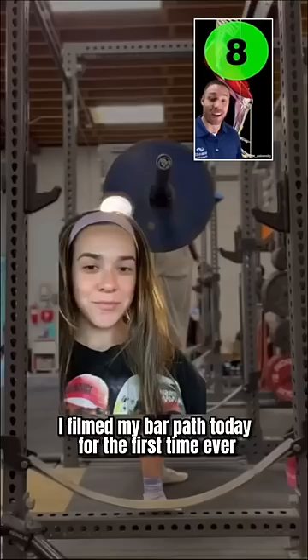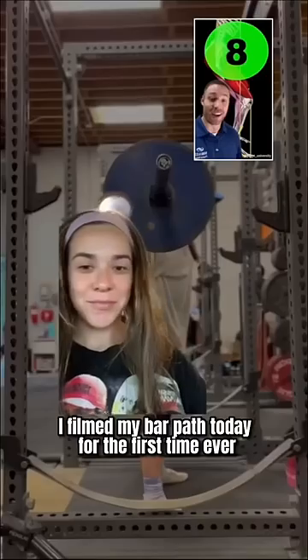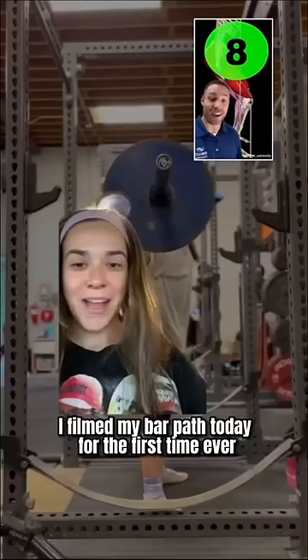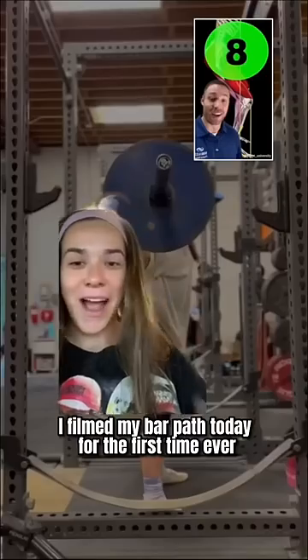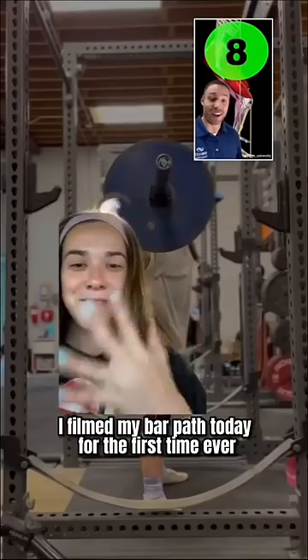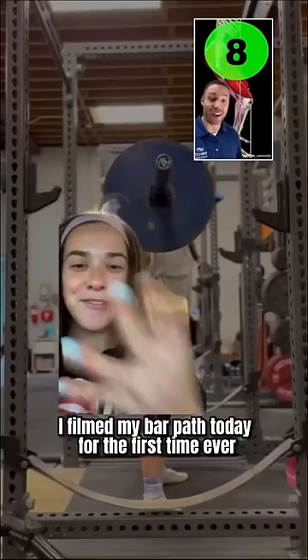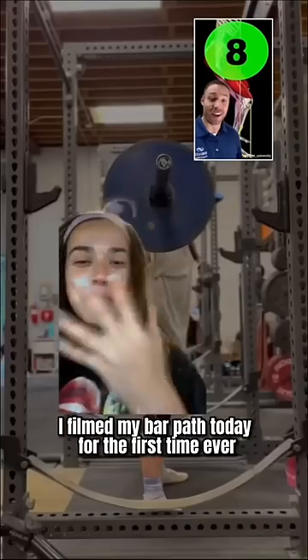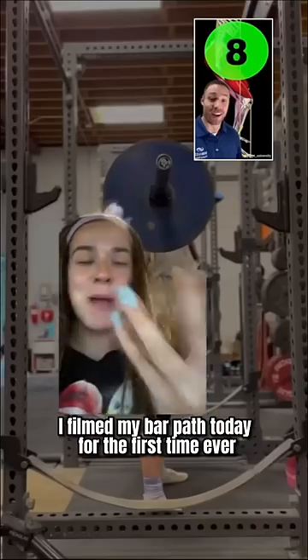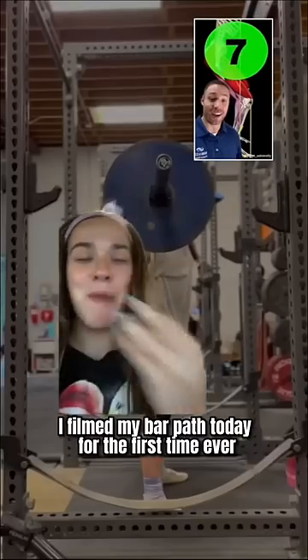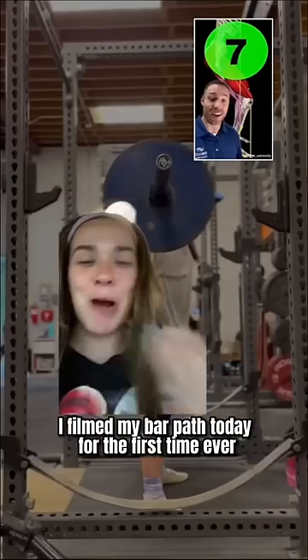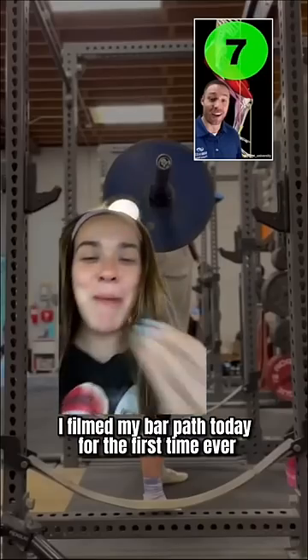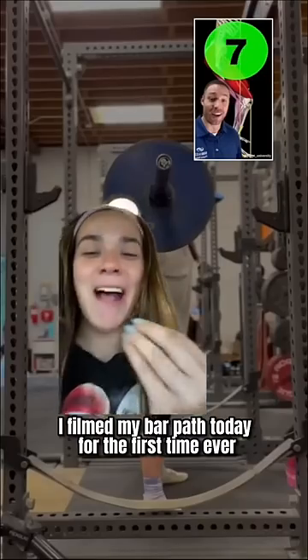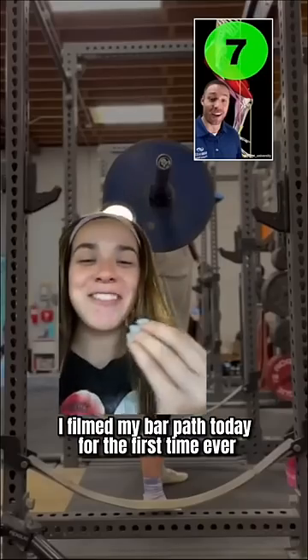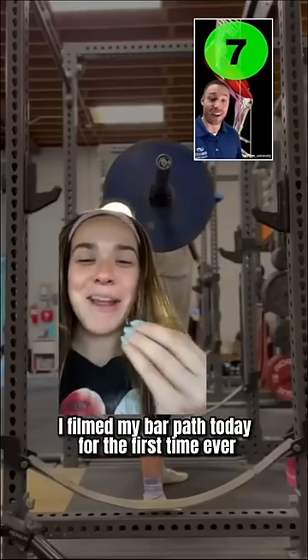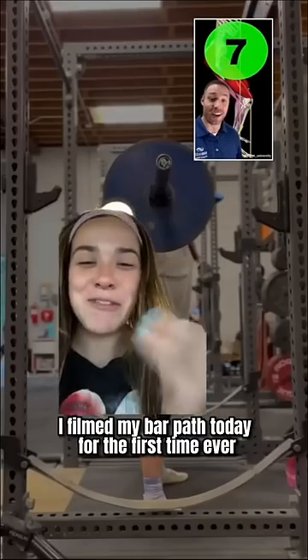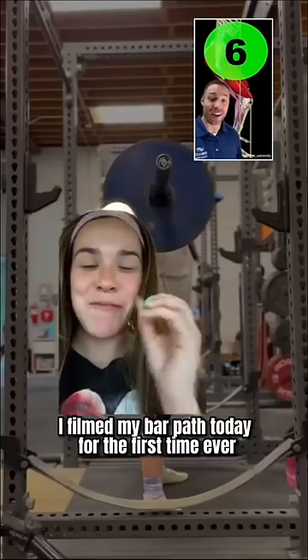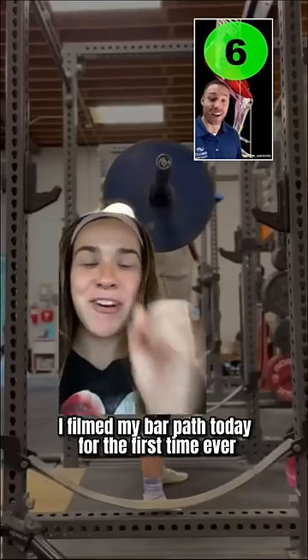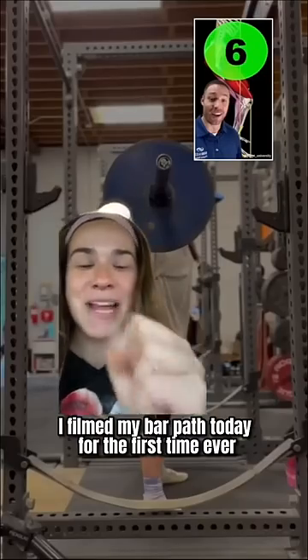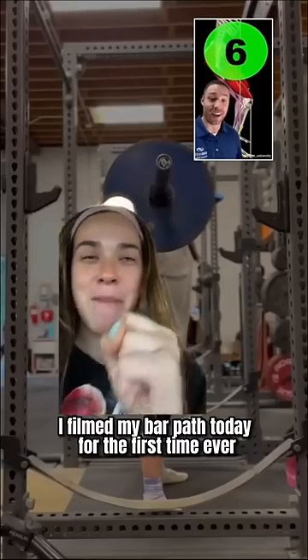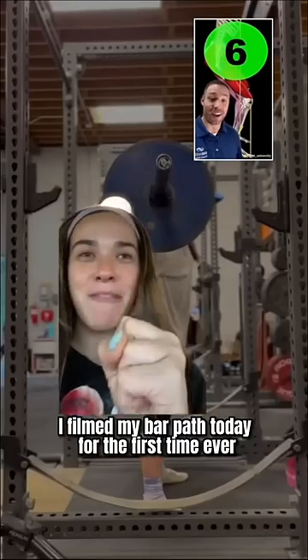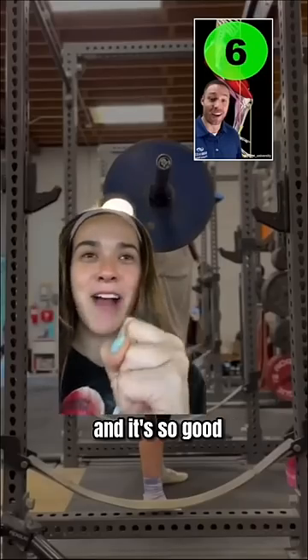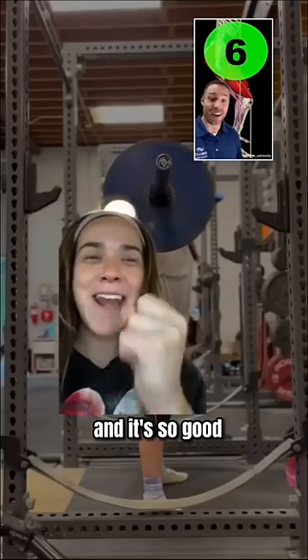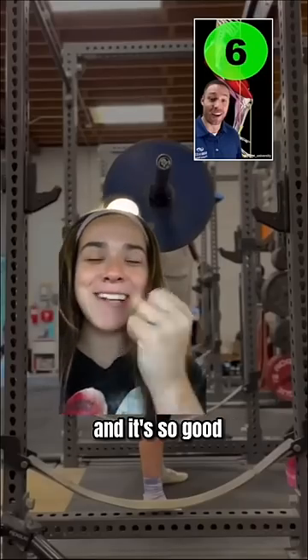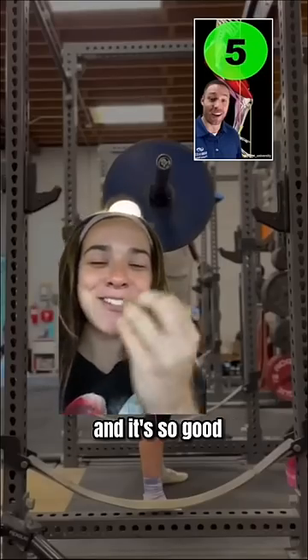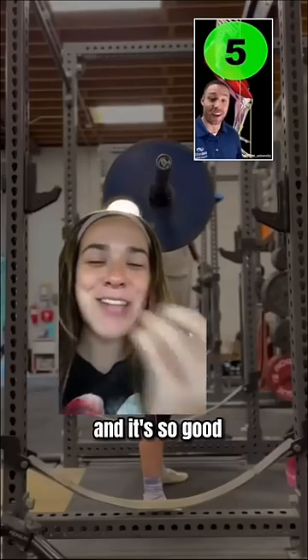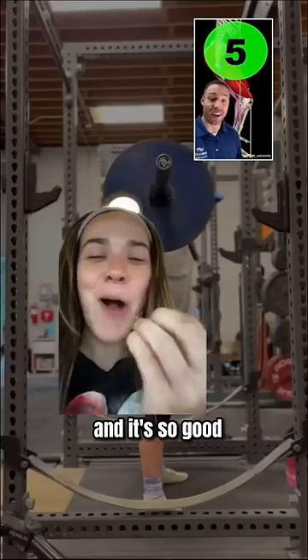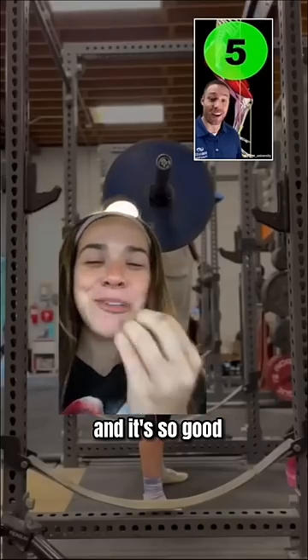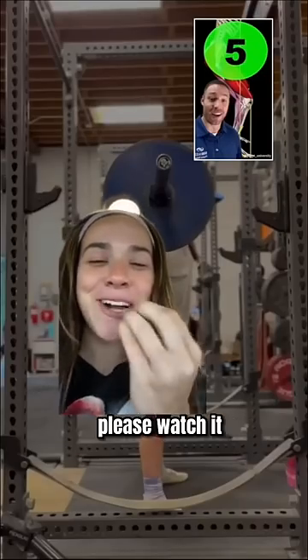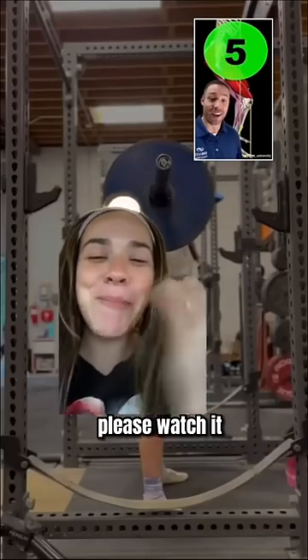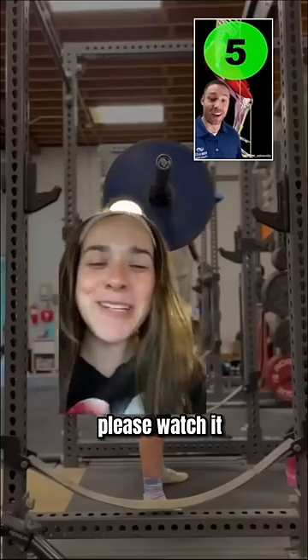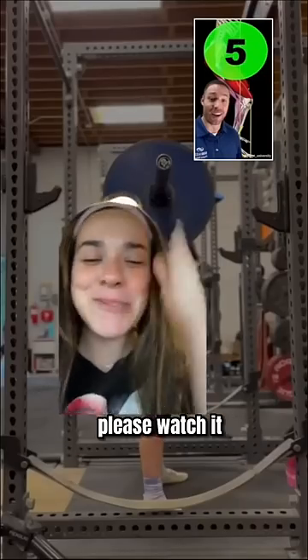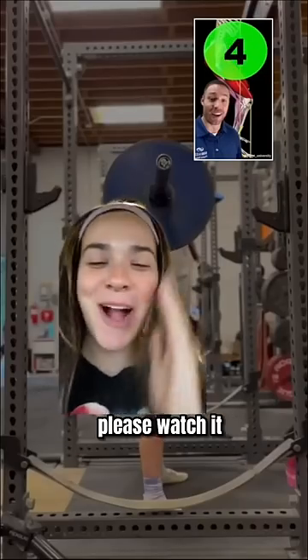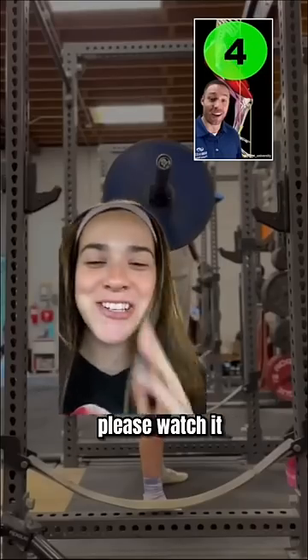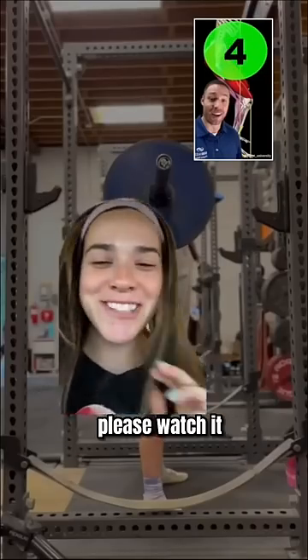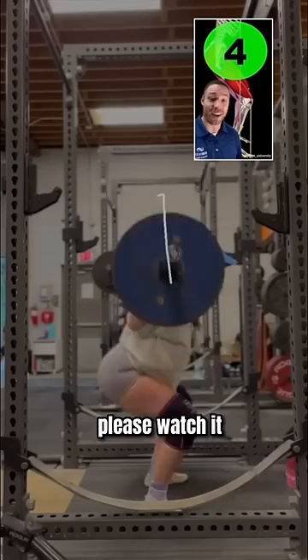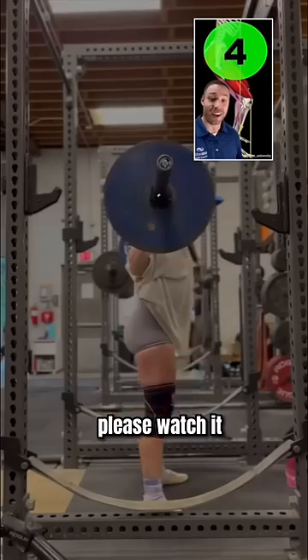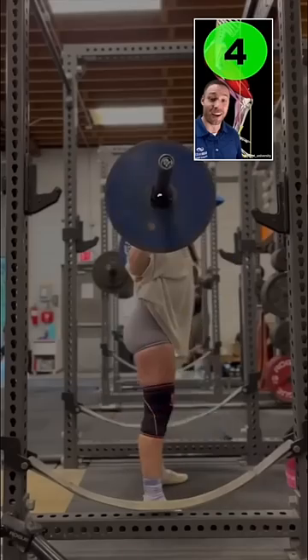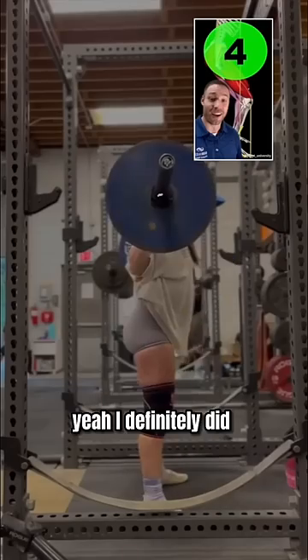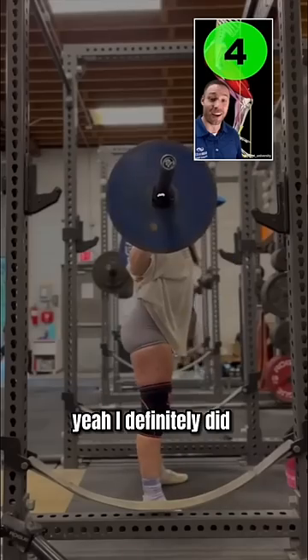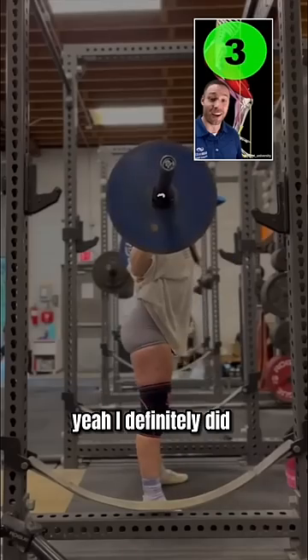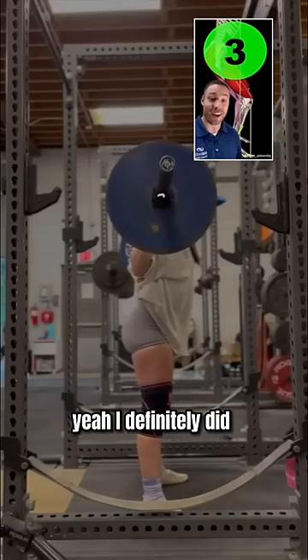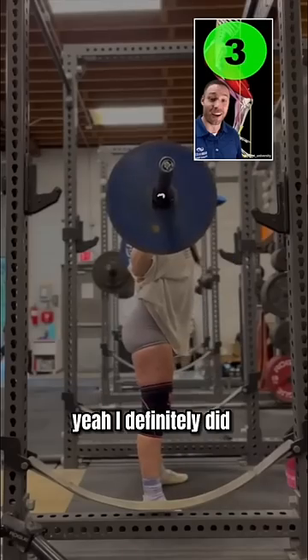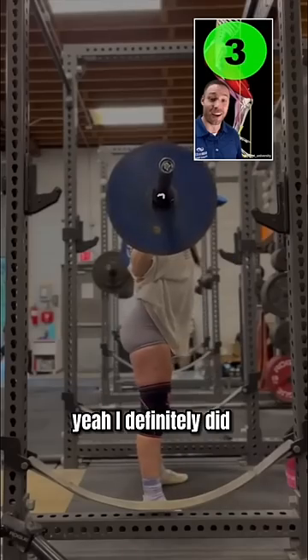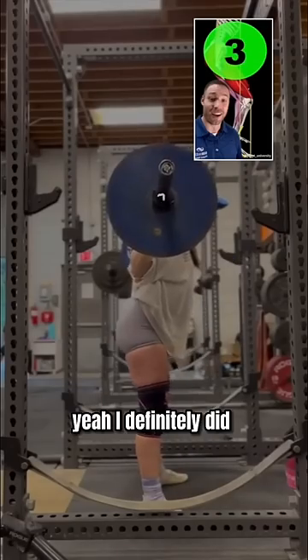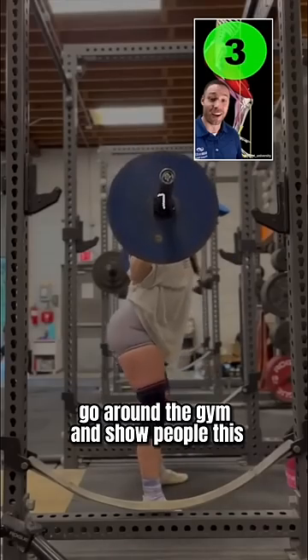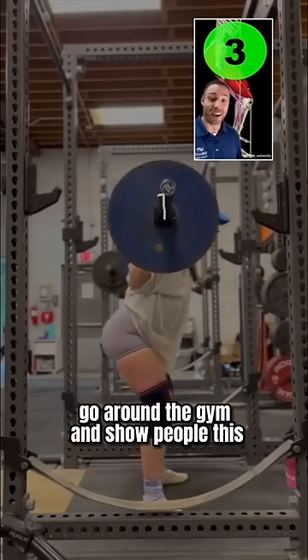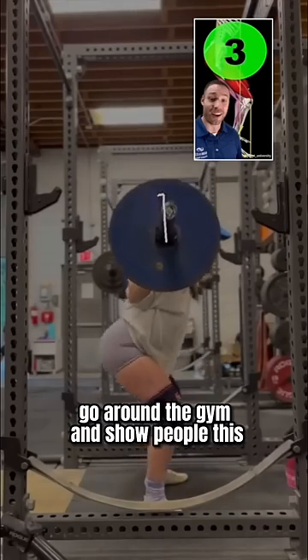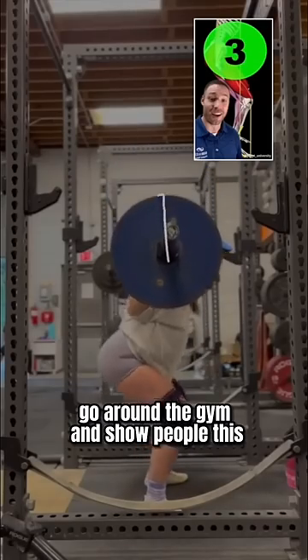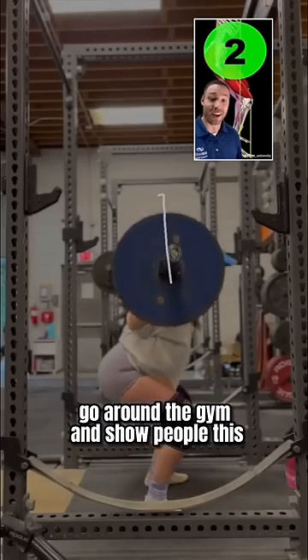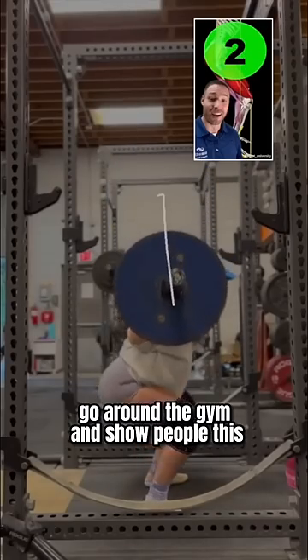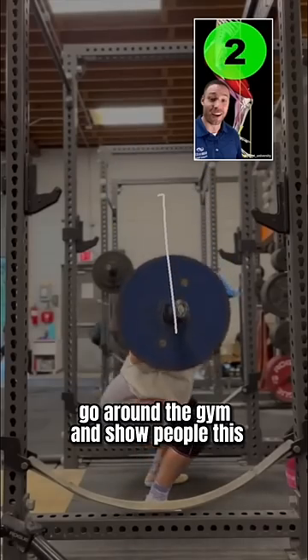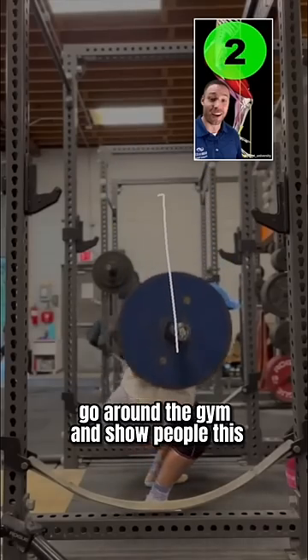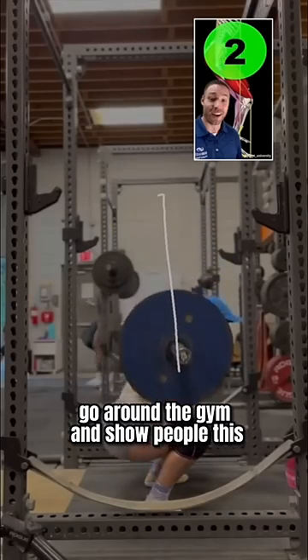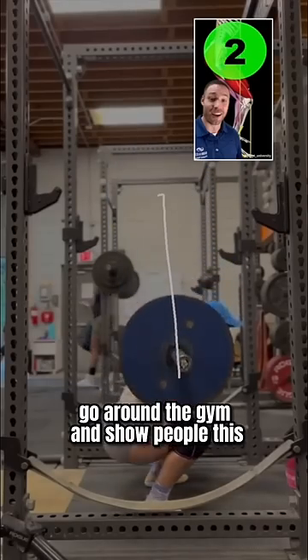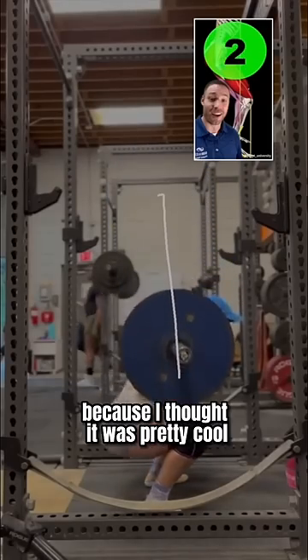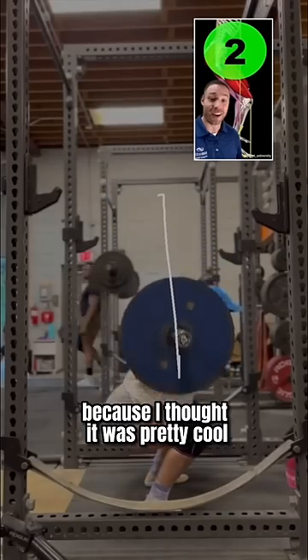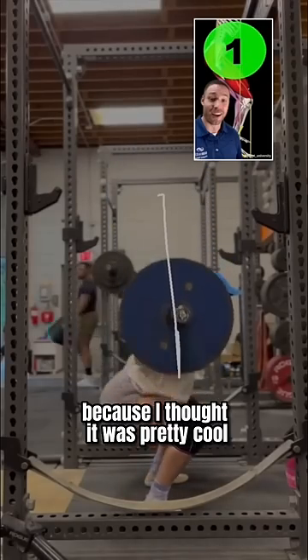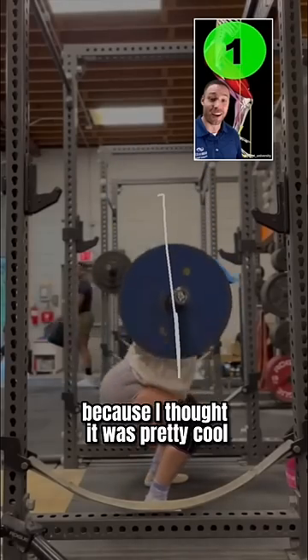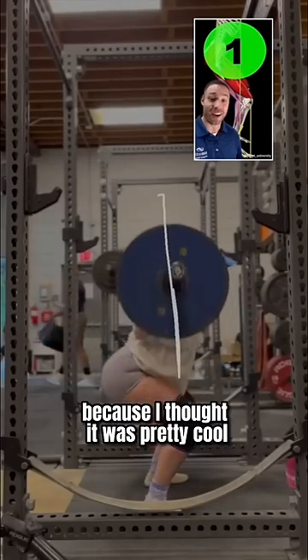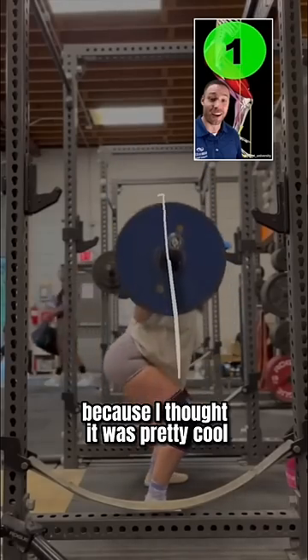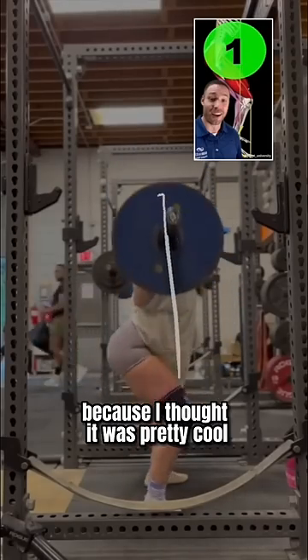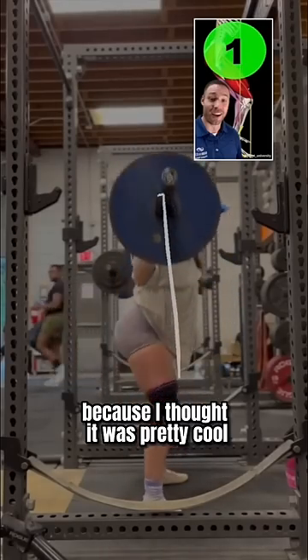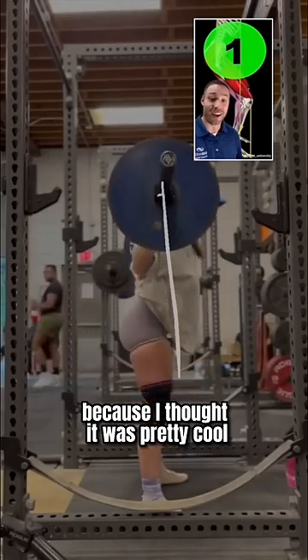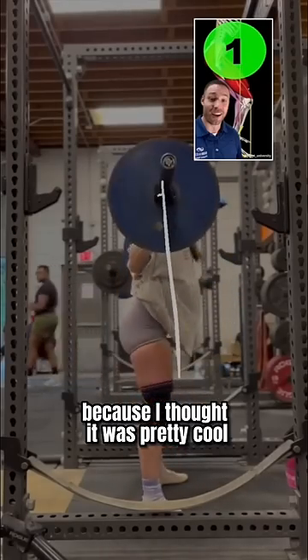I filmed my bar path today for the first time ever and it is so good. I definitely did go around the gym and show people this because I thought it was pretty cool.